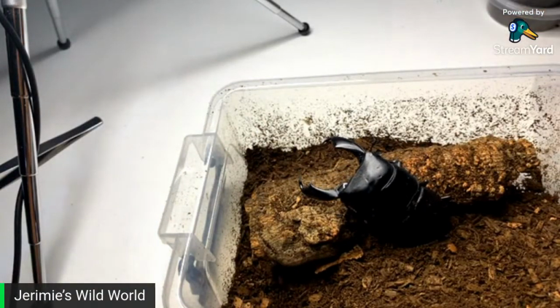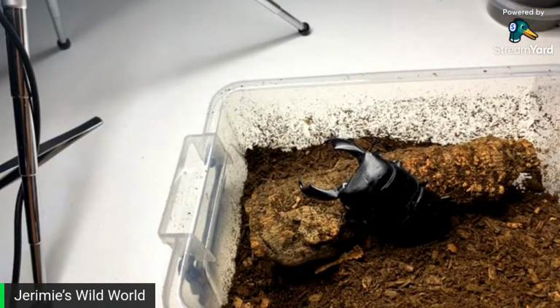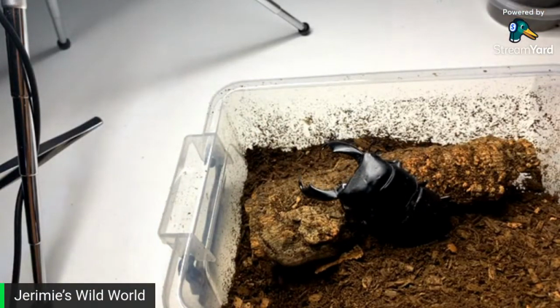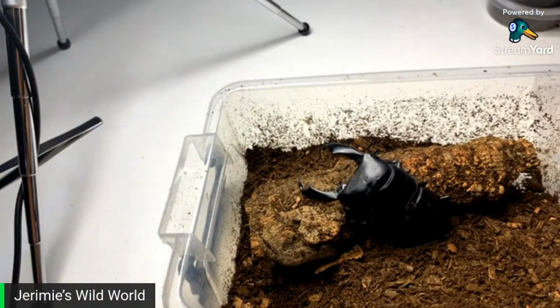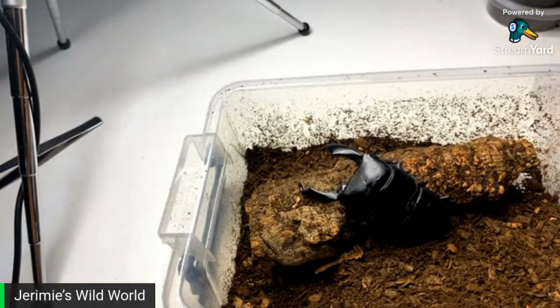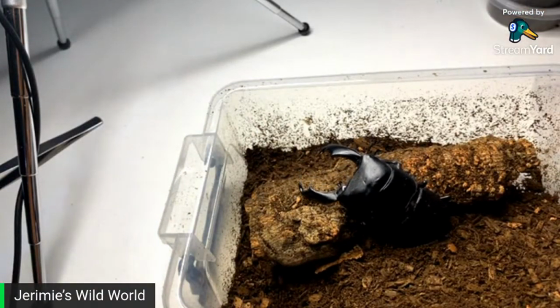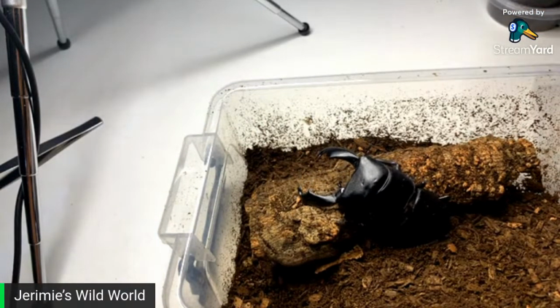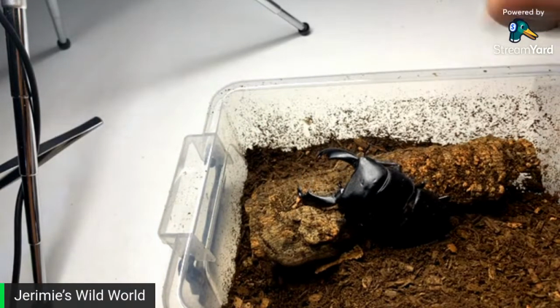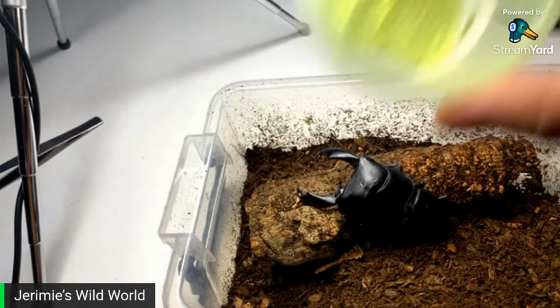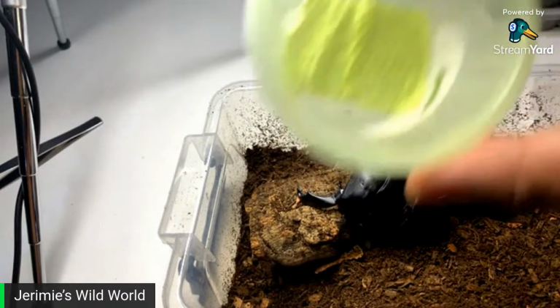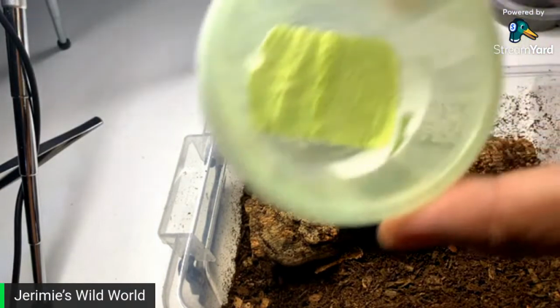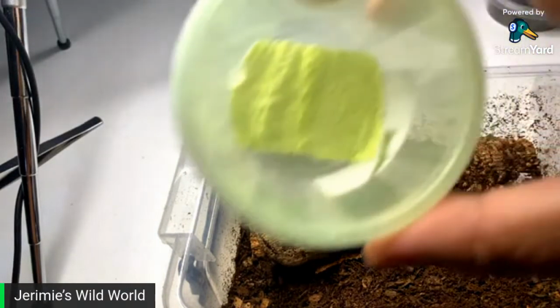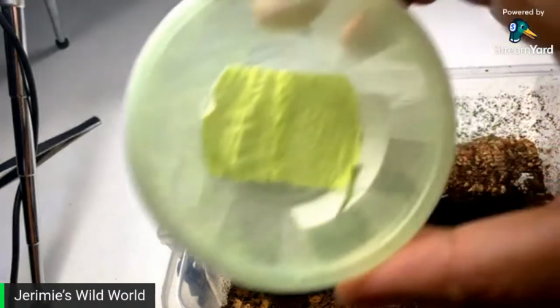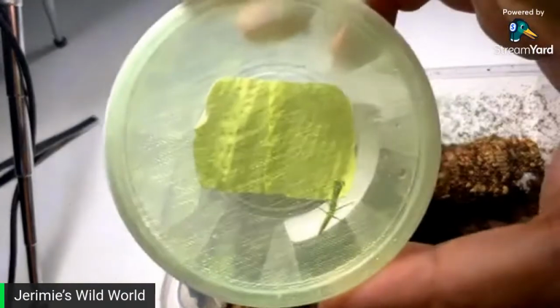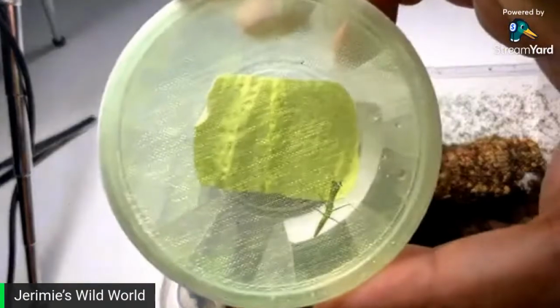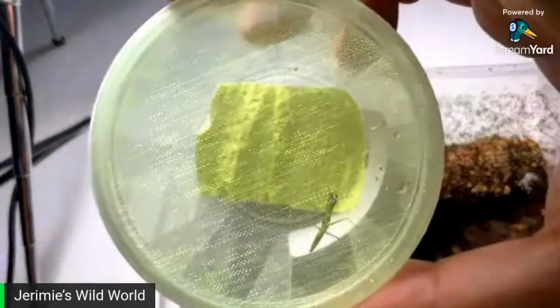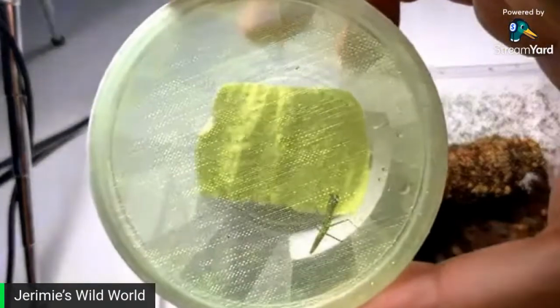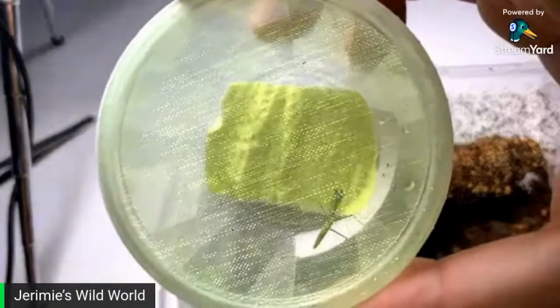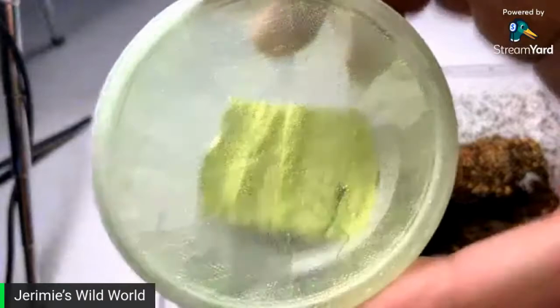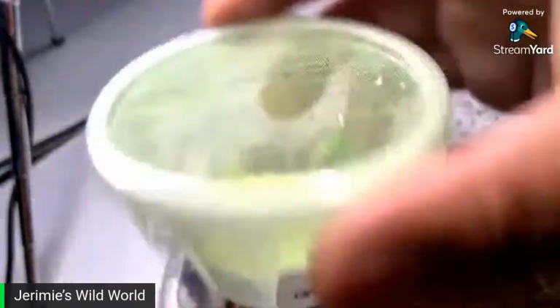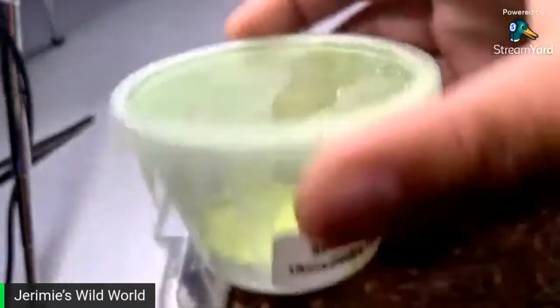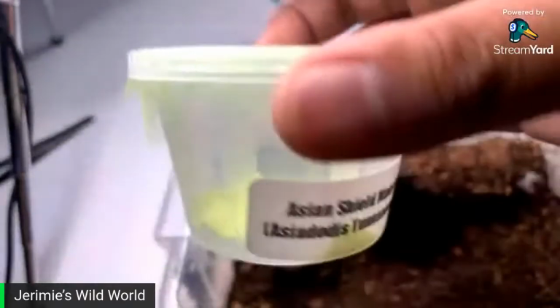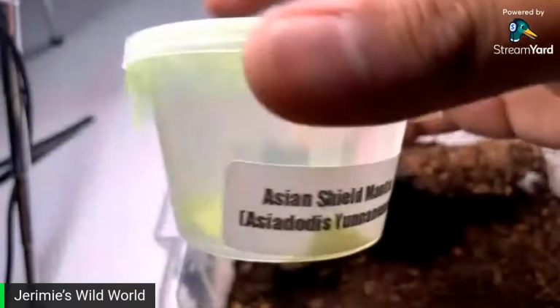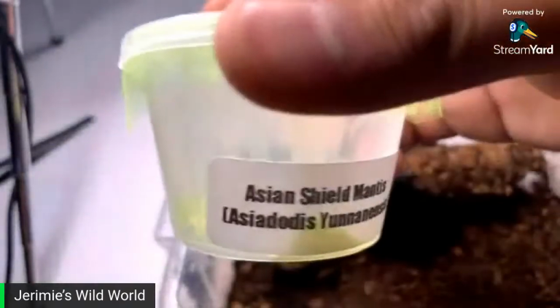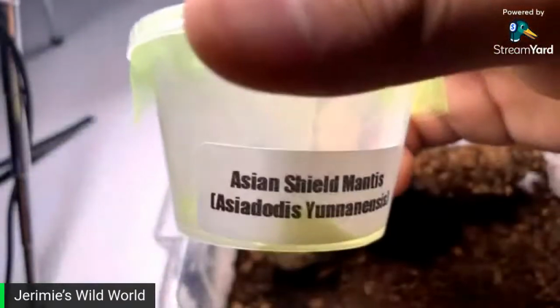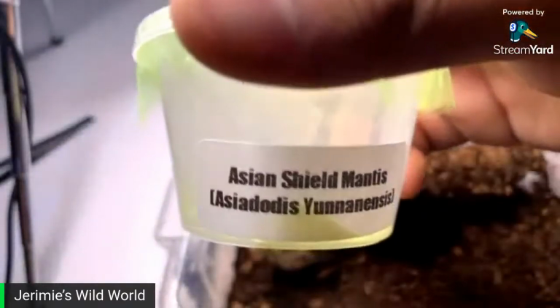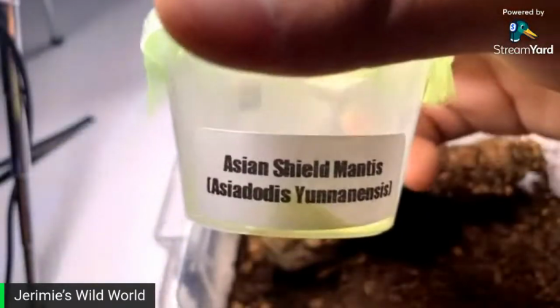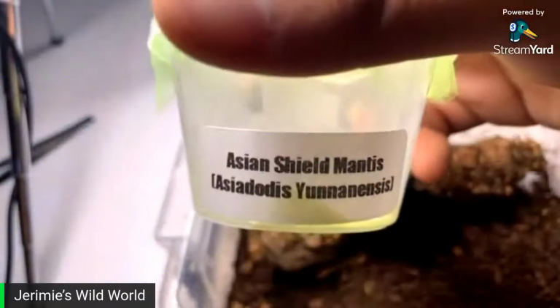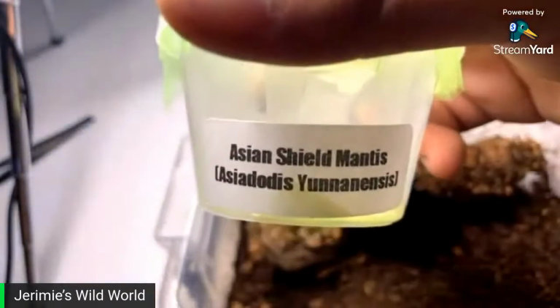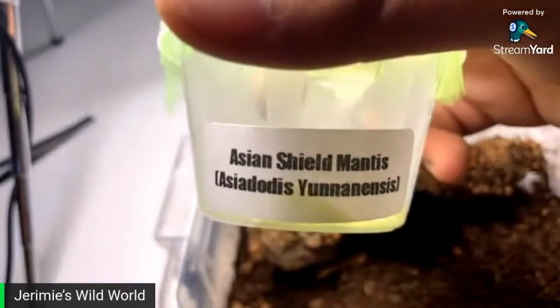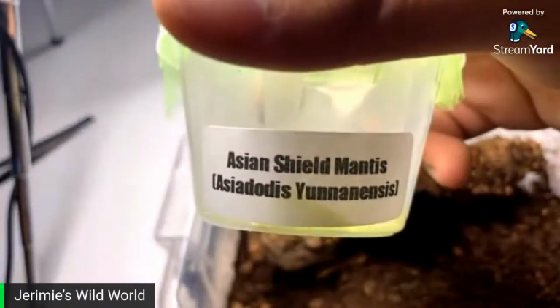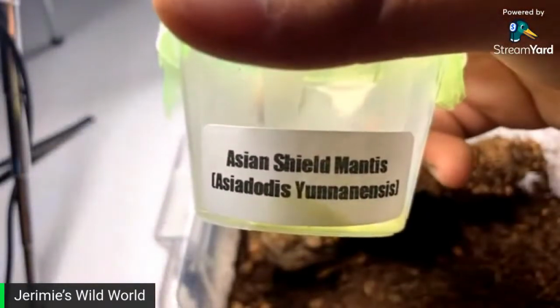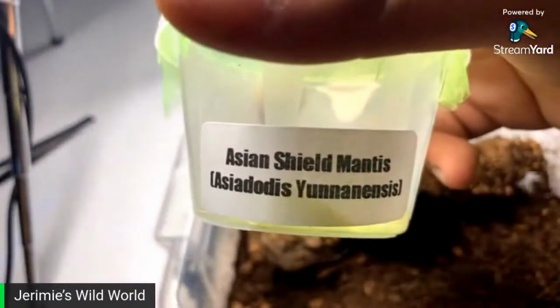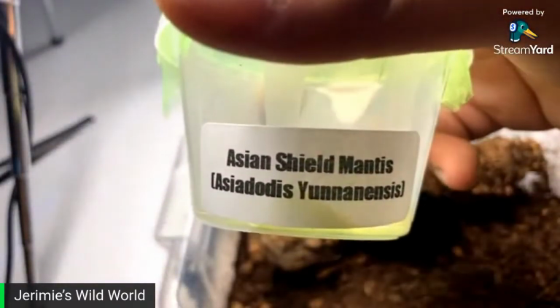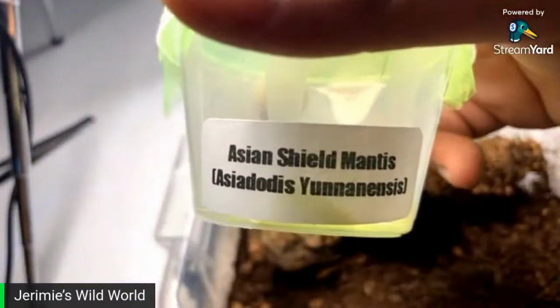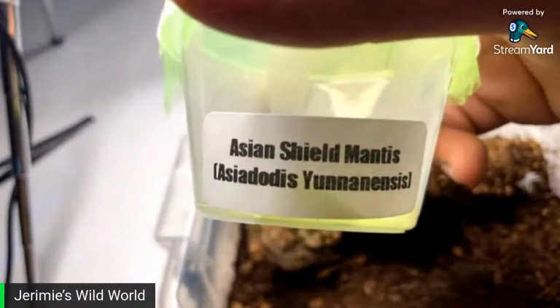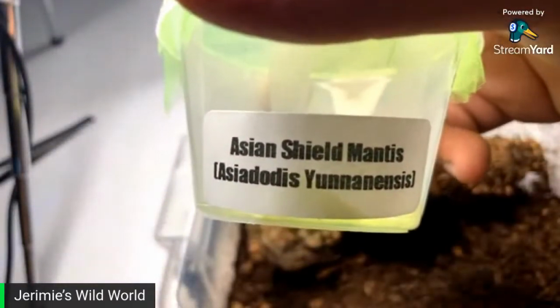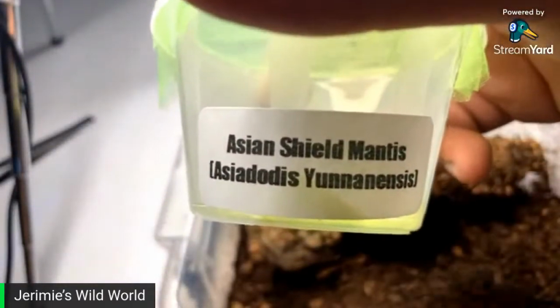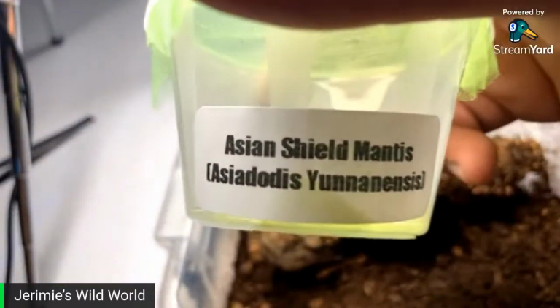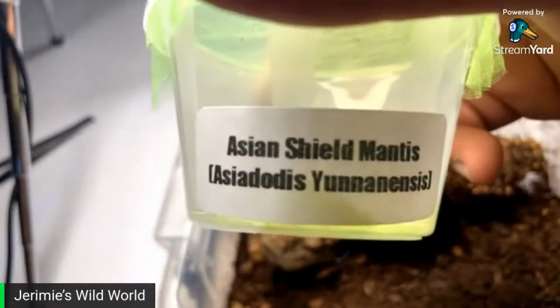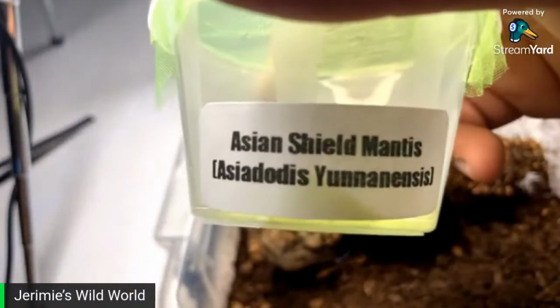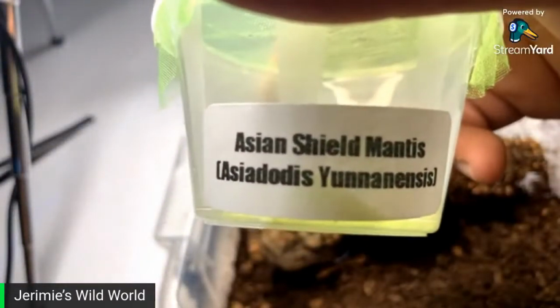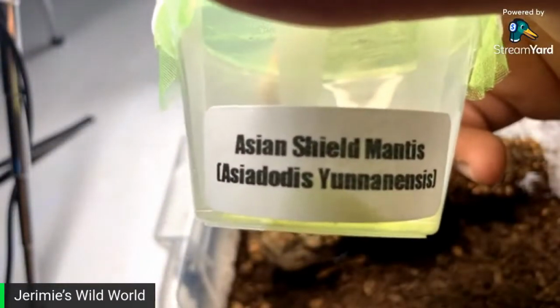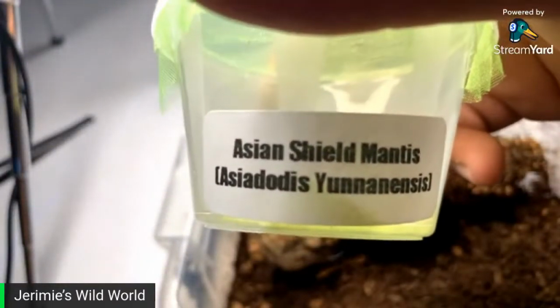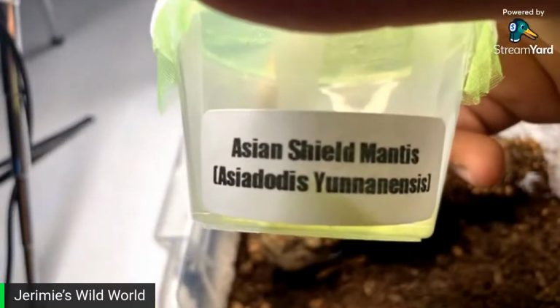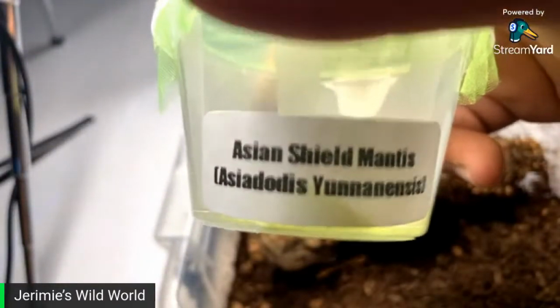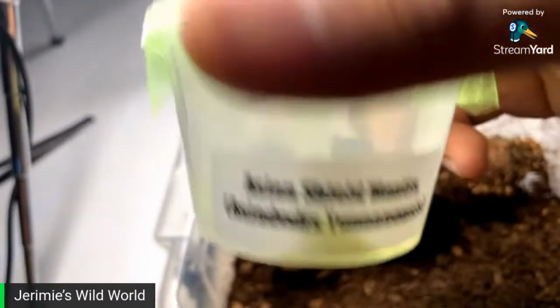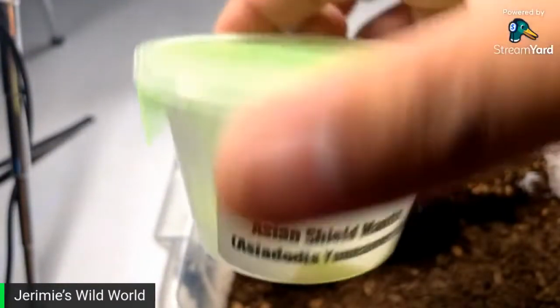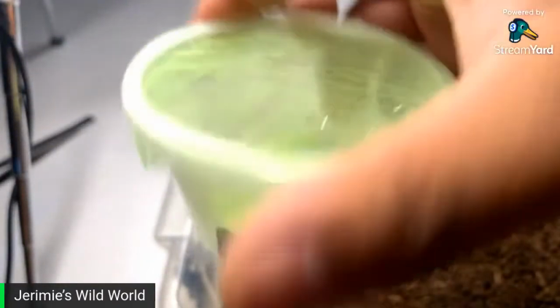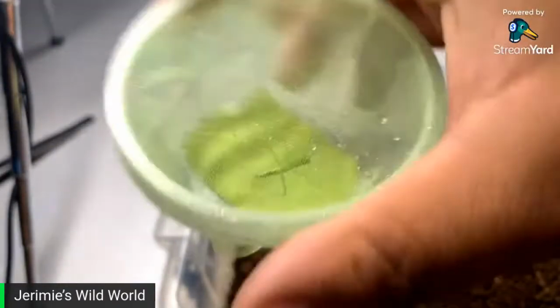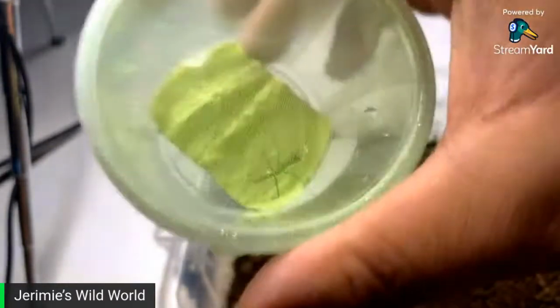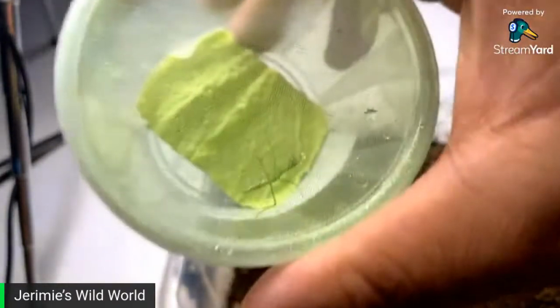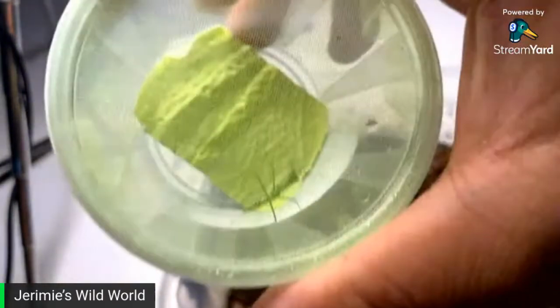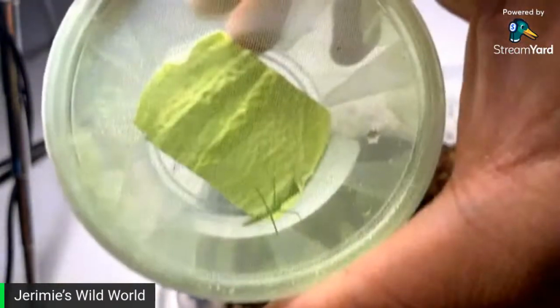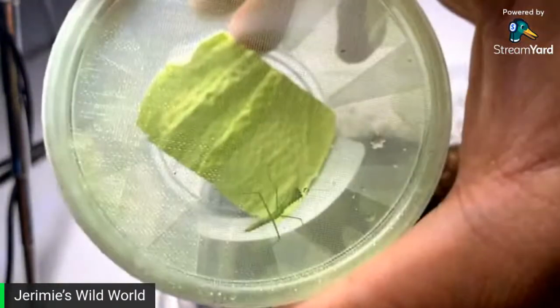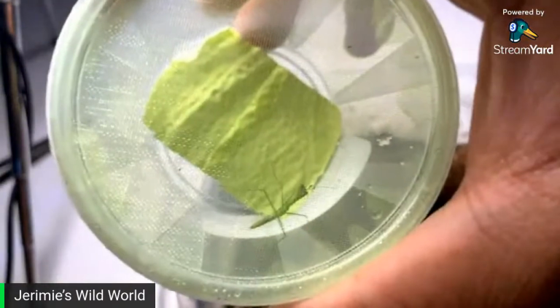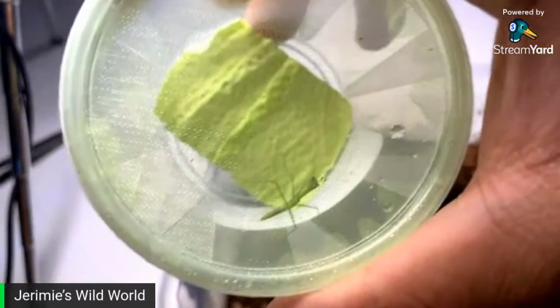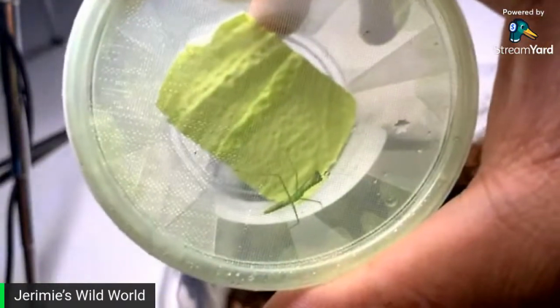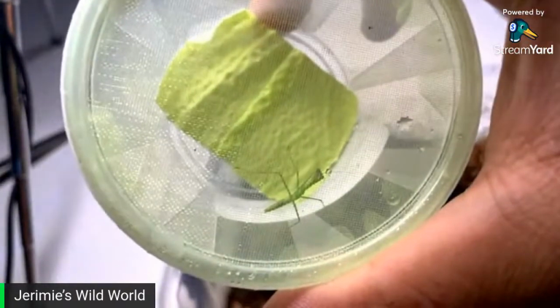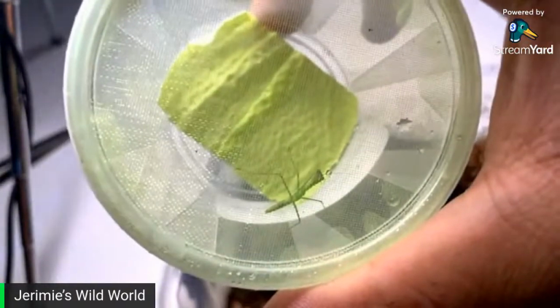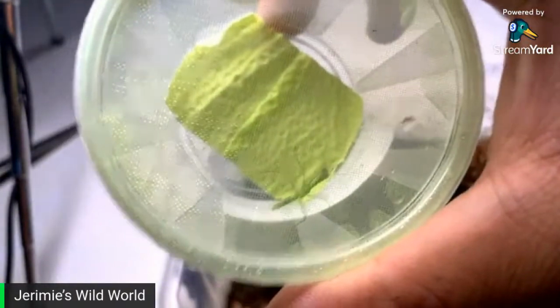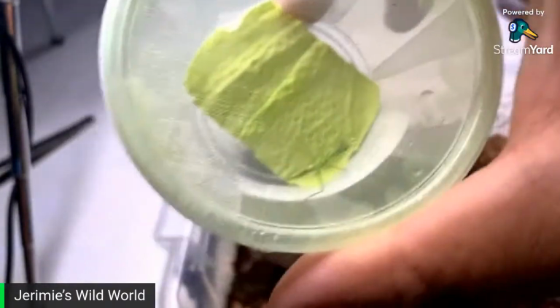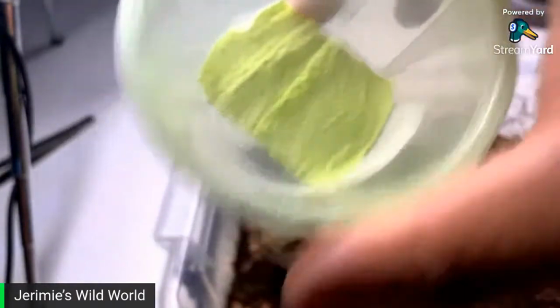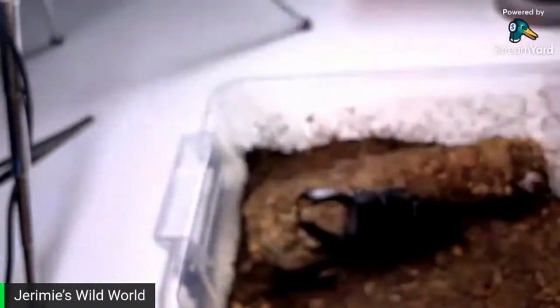I've also got the Asiadodis here — new mantis species, Asiadodis unanensis. Gorgeous, gorgeous.